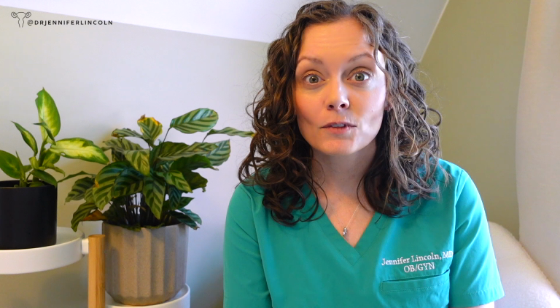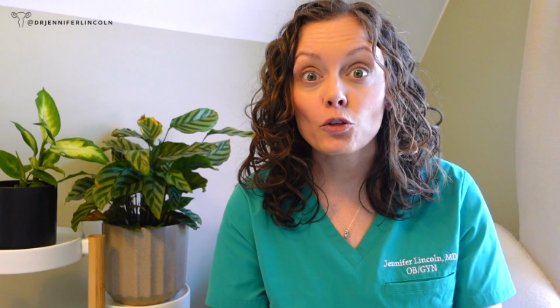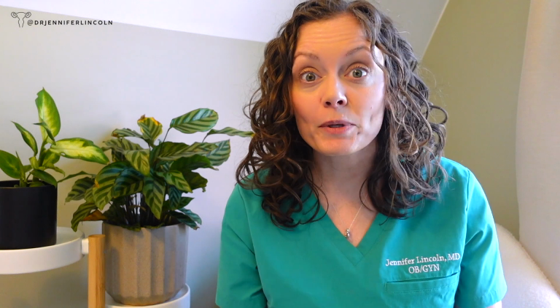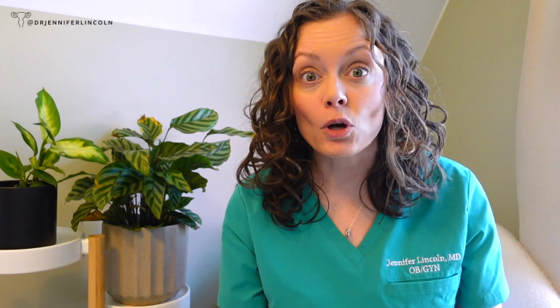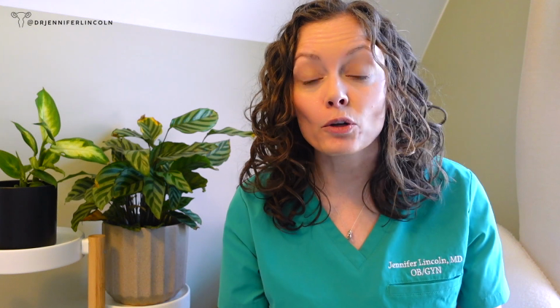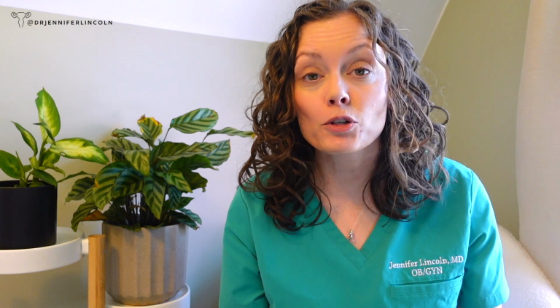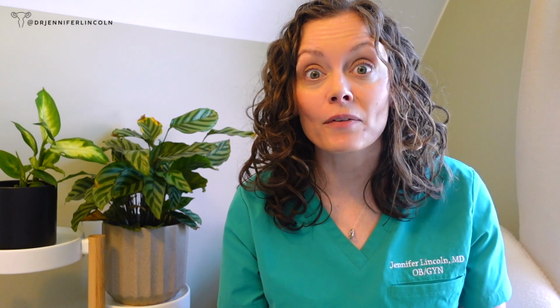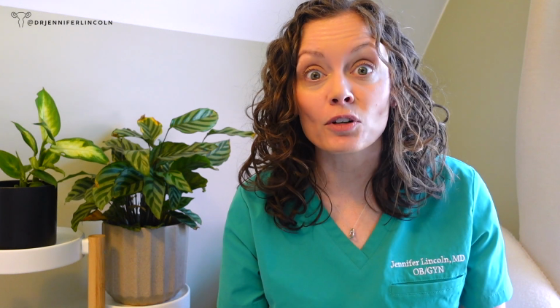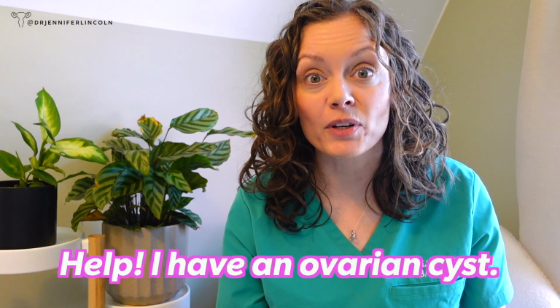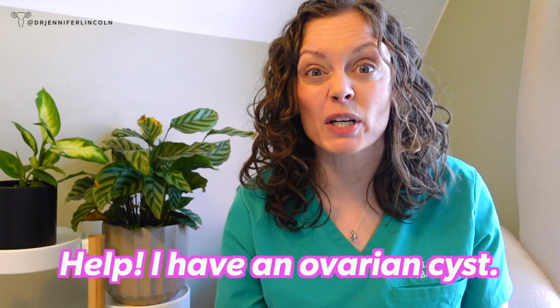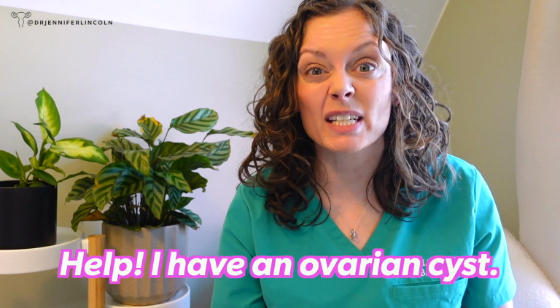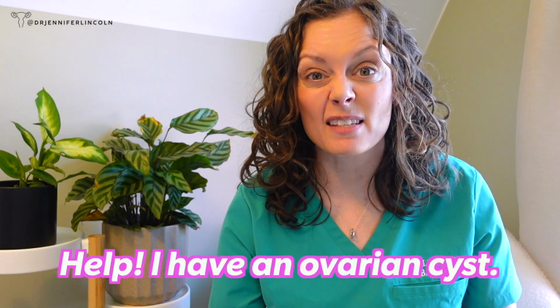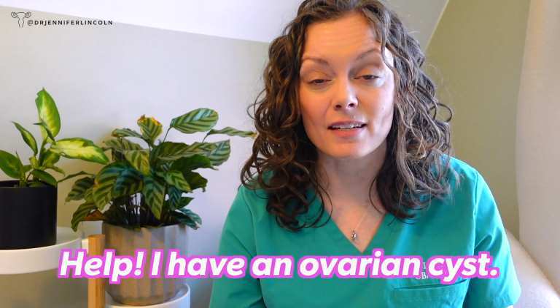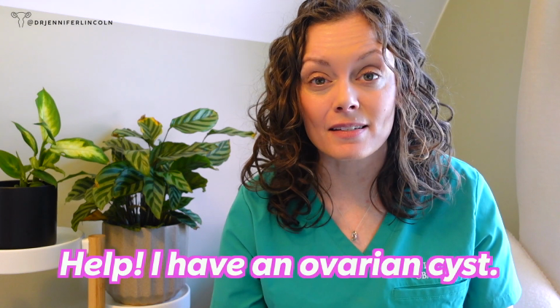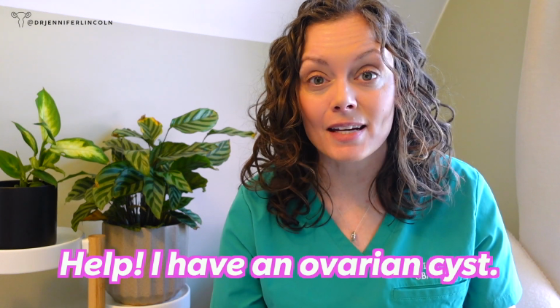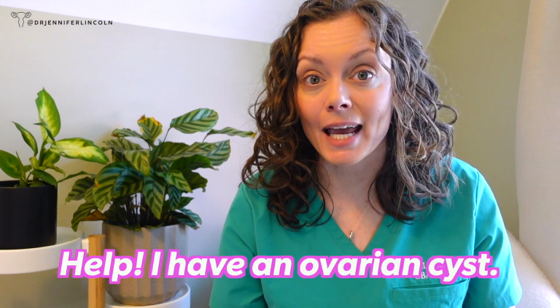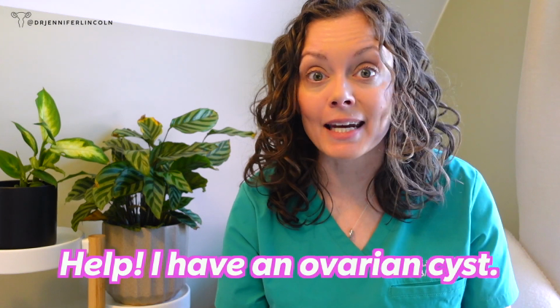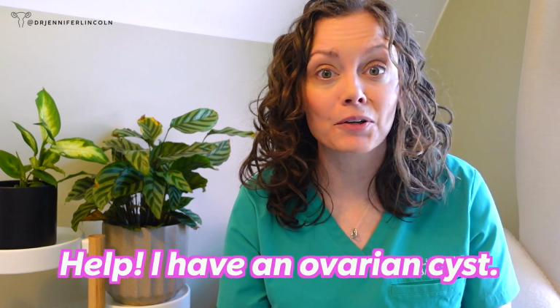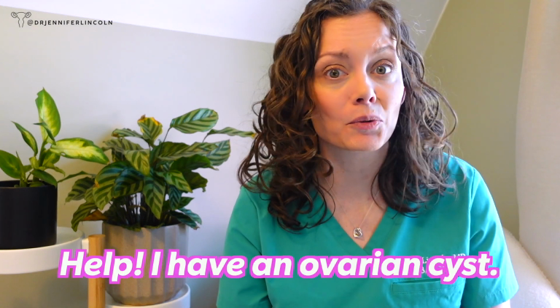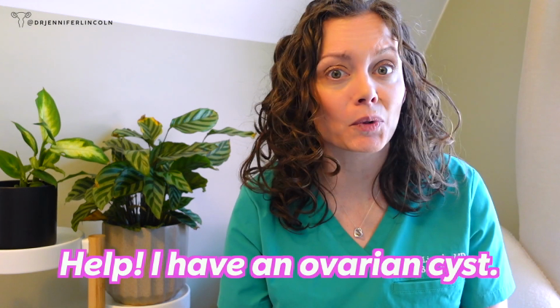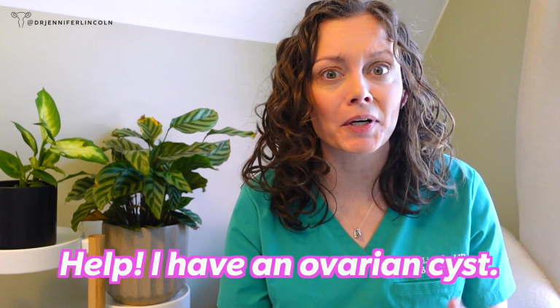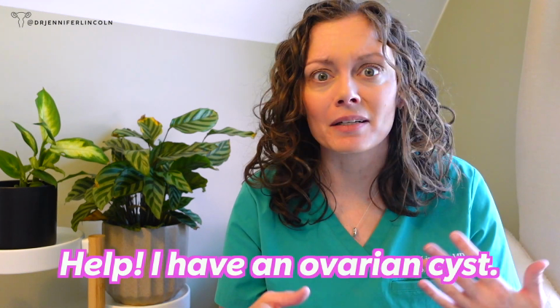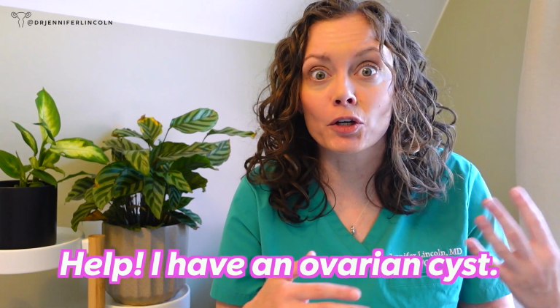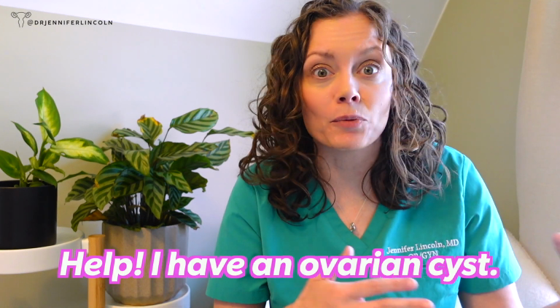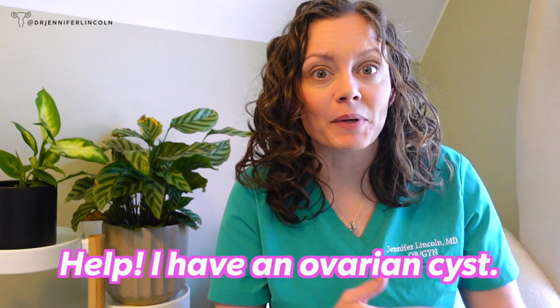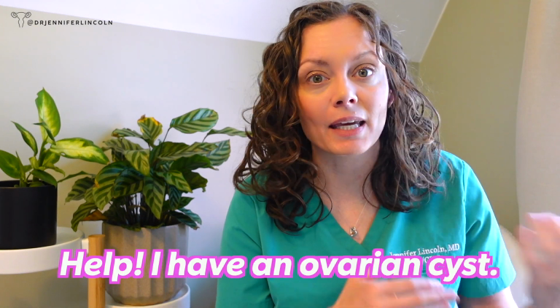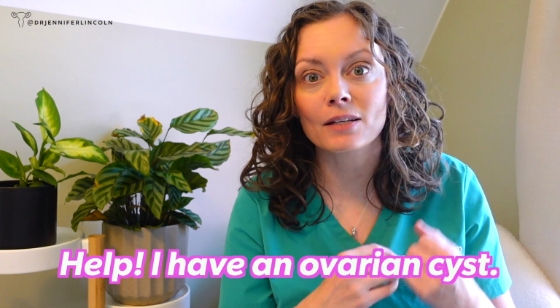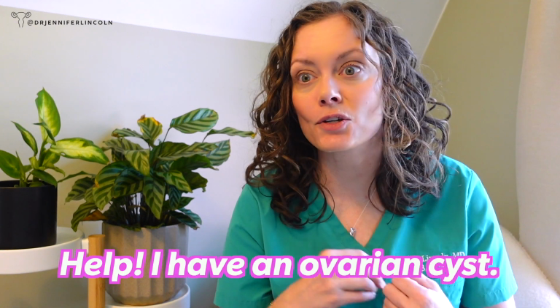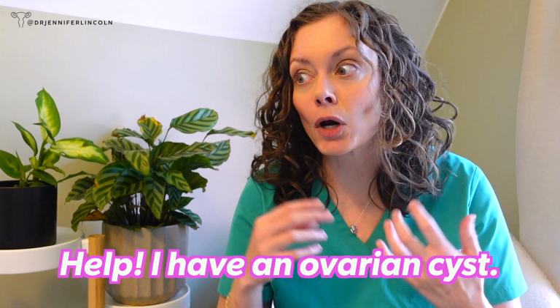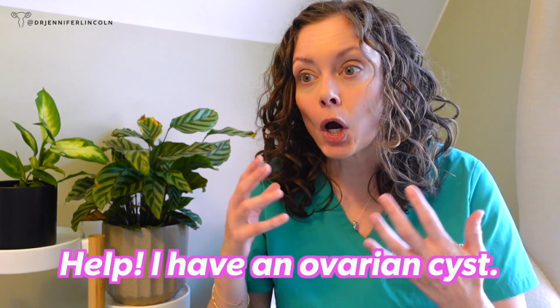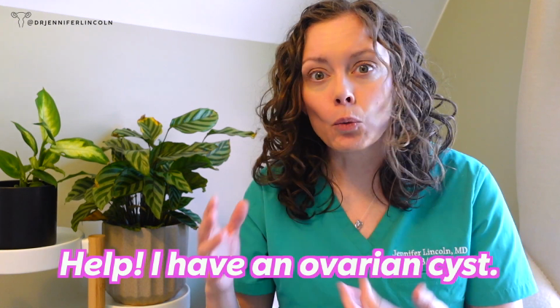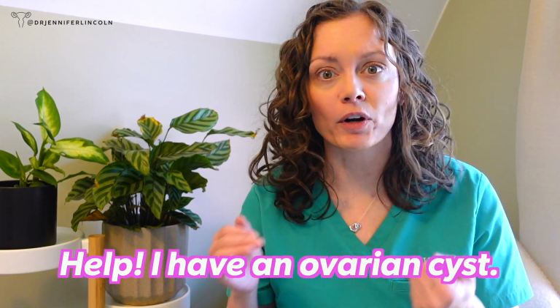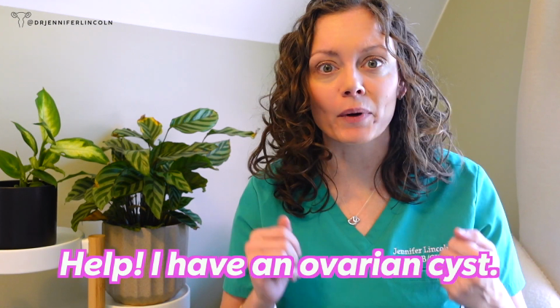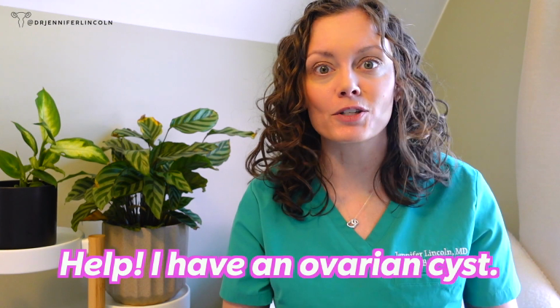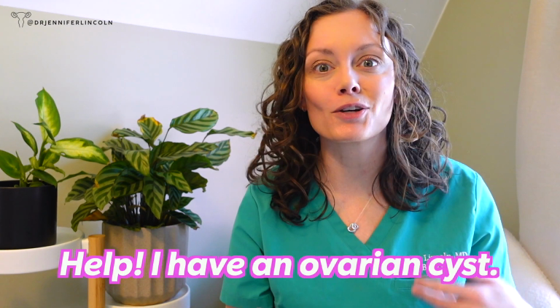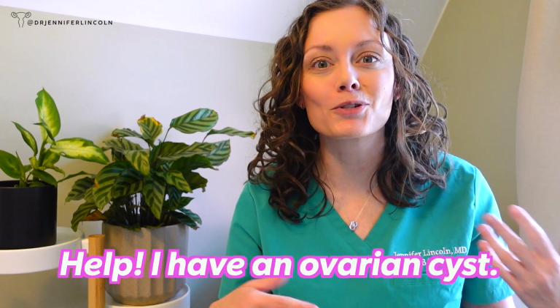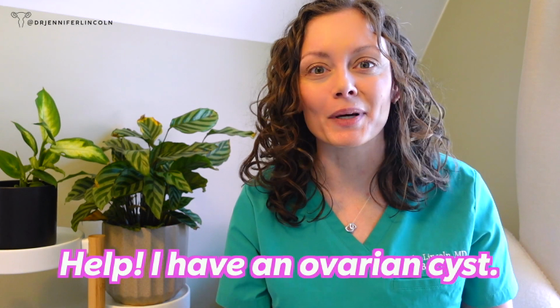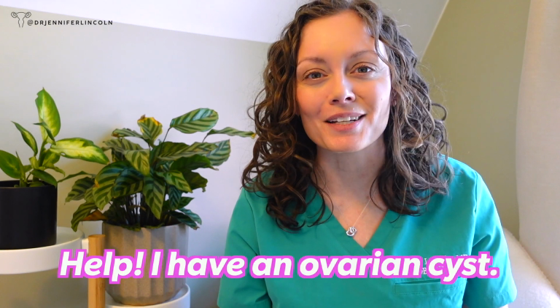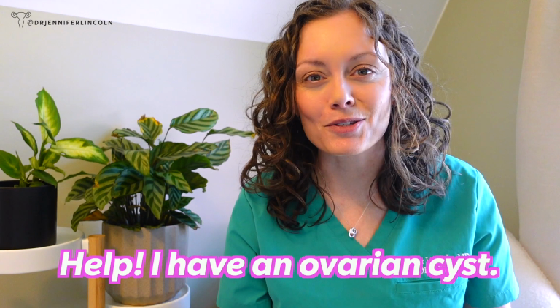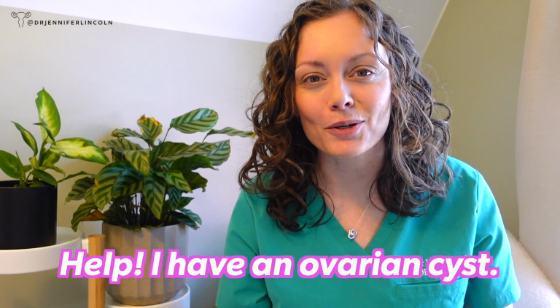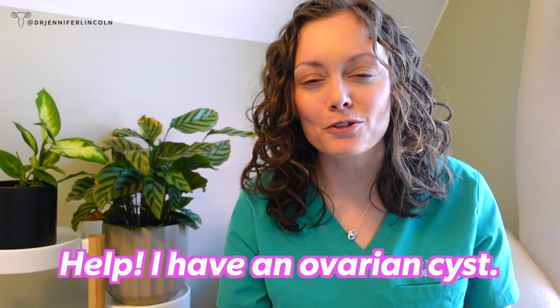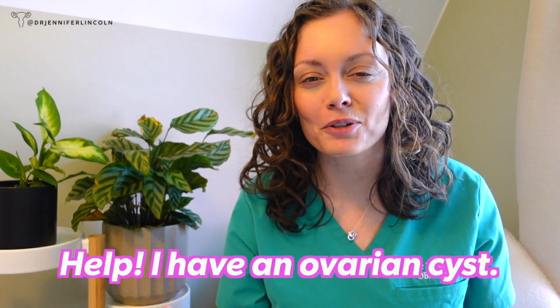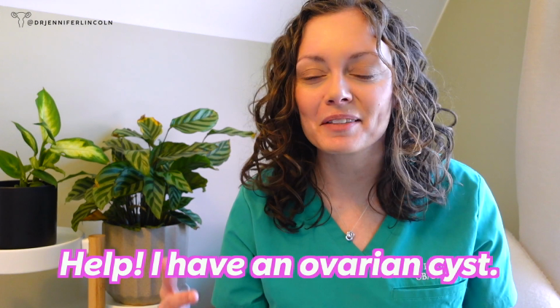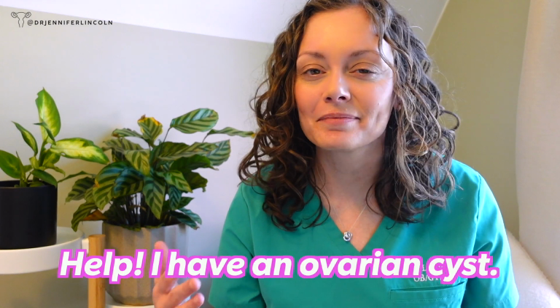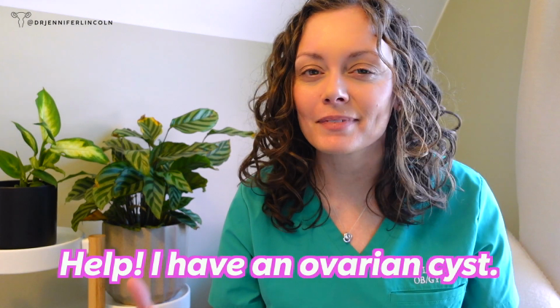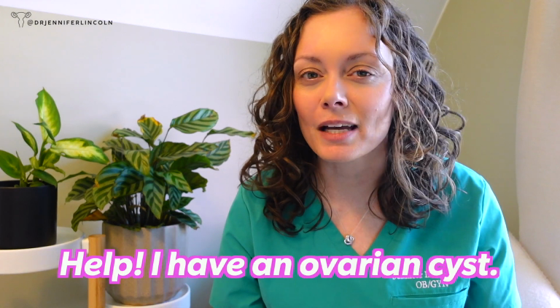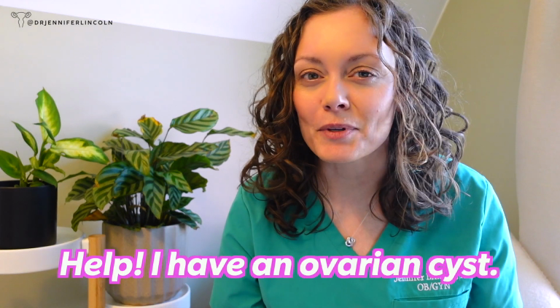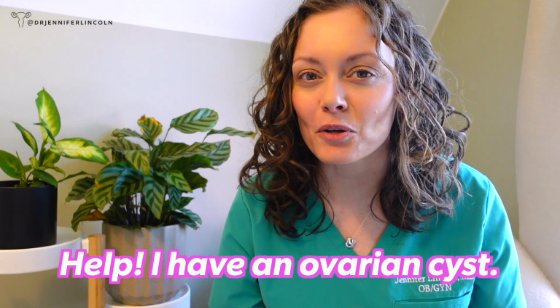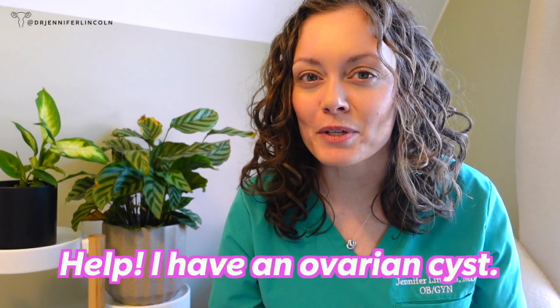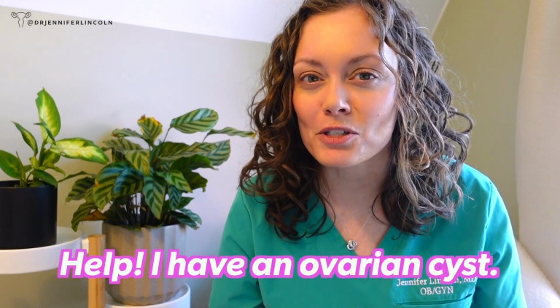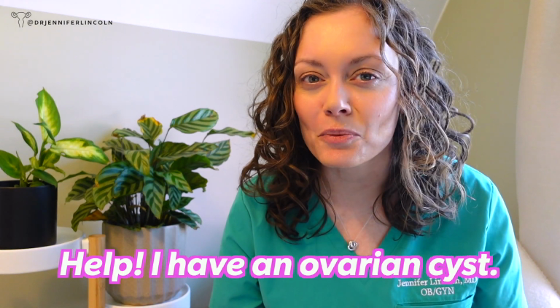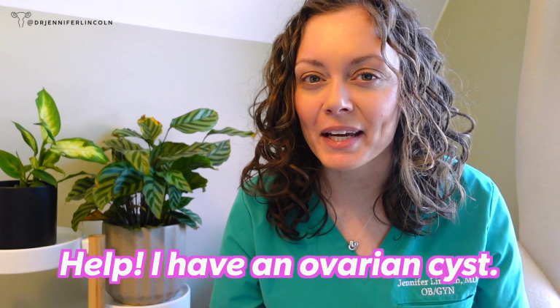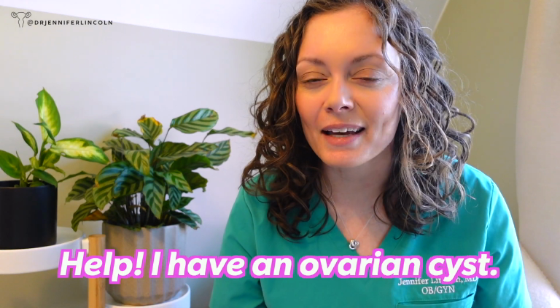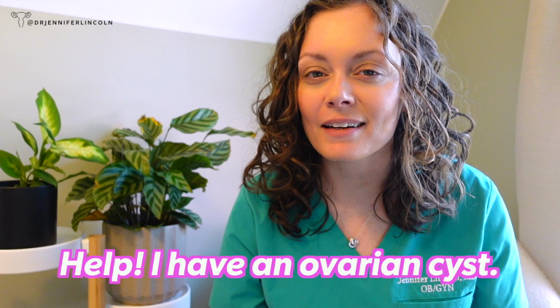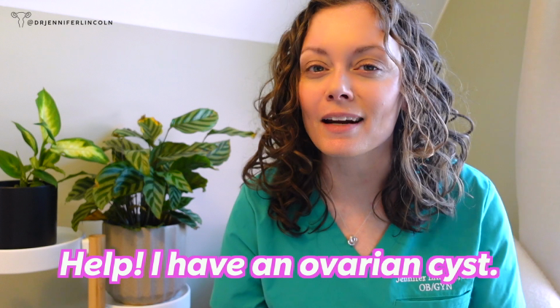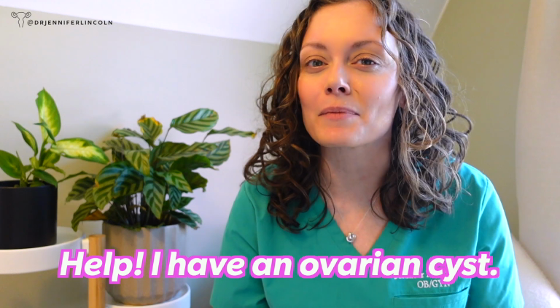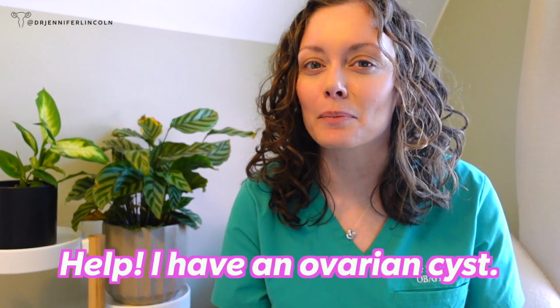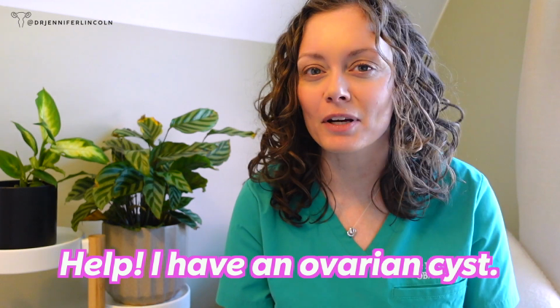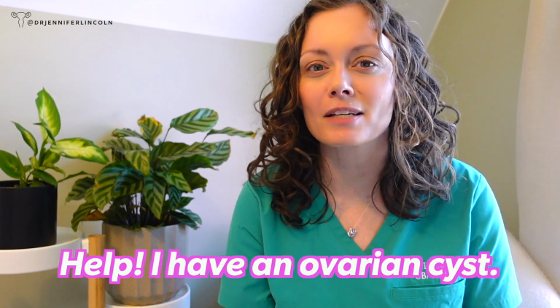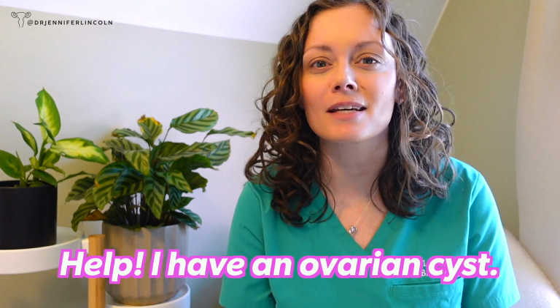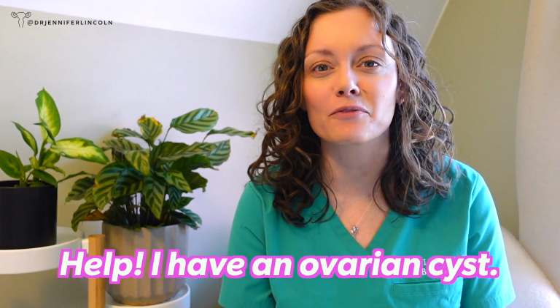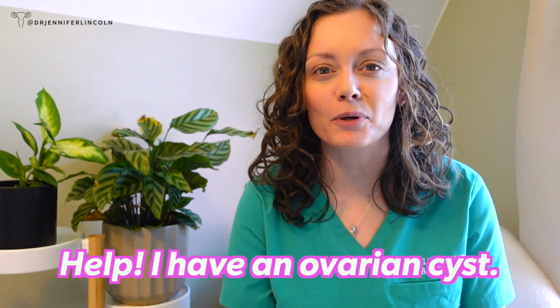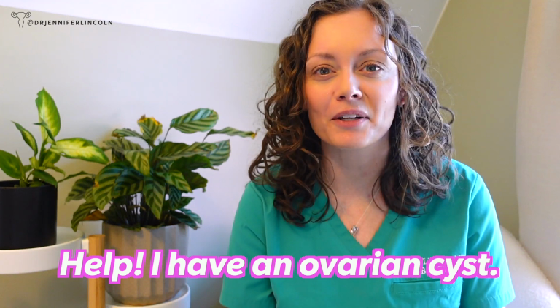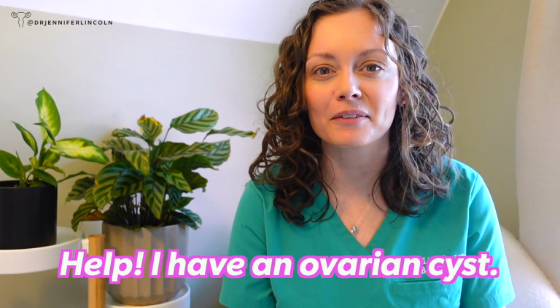You've been told you have an ovarian cyst and now you're worried — could it be cancer? What do I do? Do I need surgery? I'm an OB-GYN and I'm going to break it down for you.